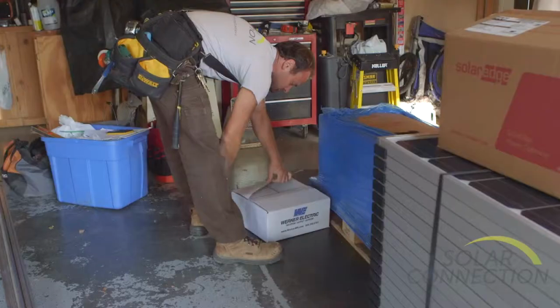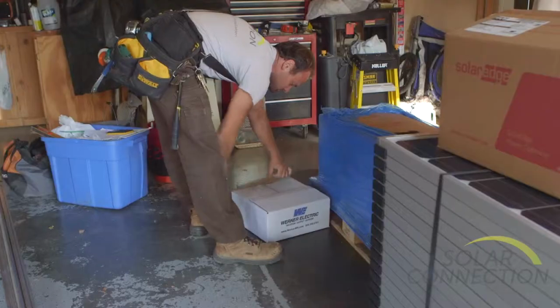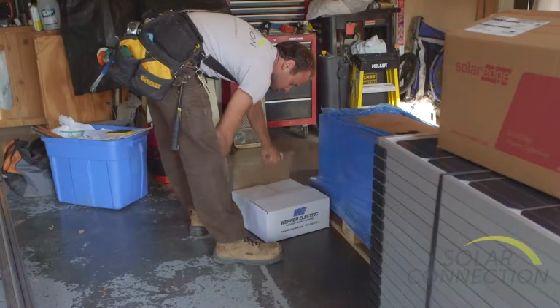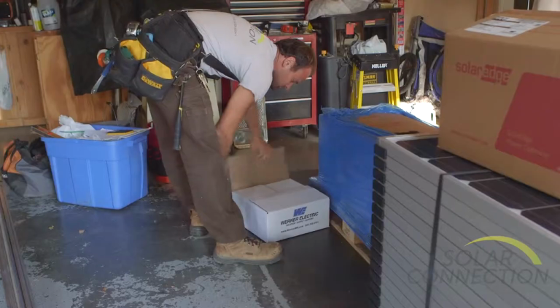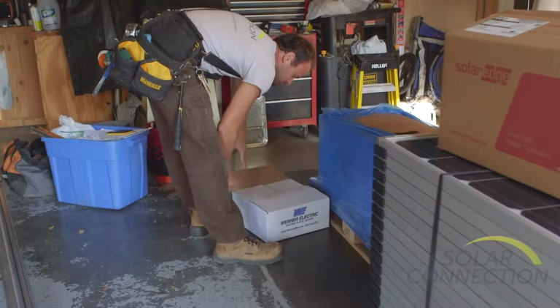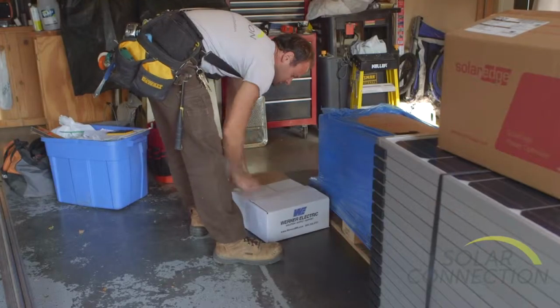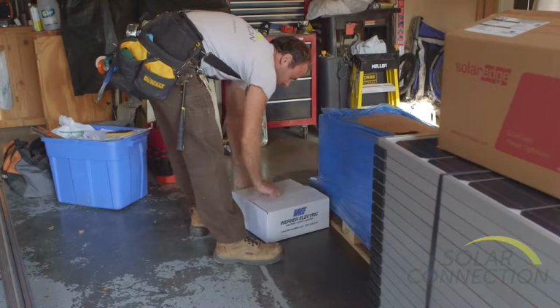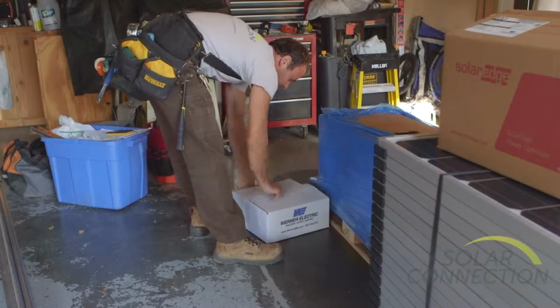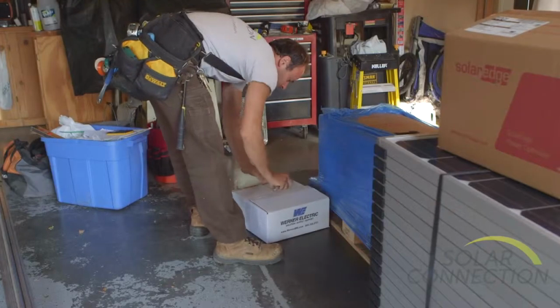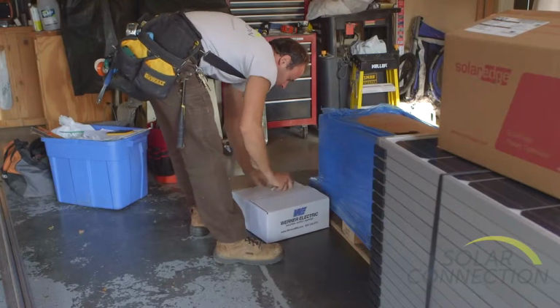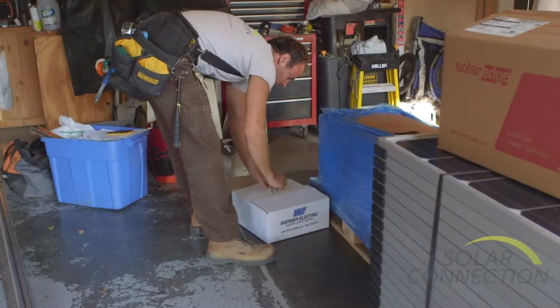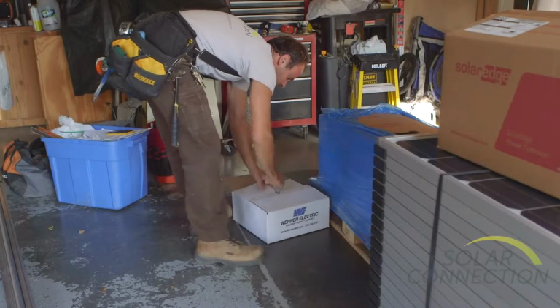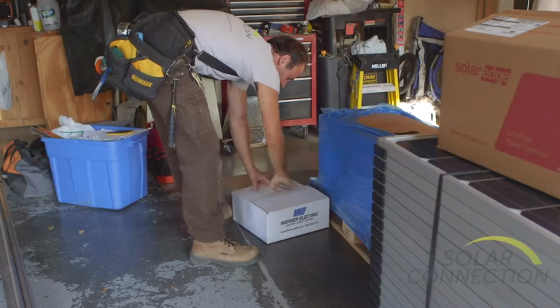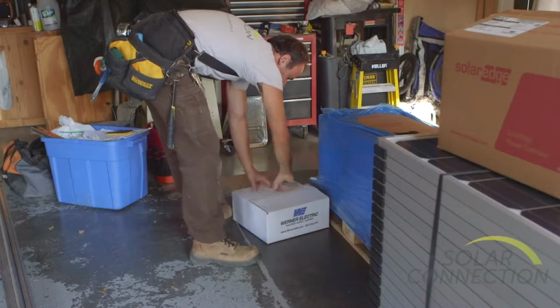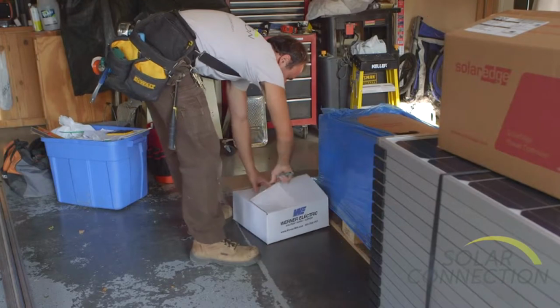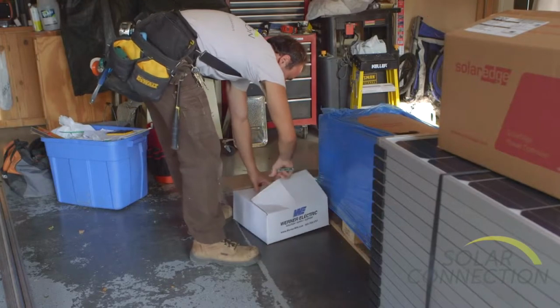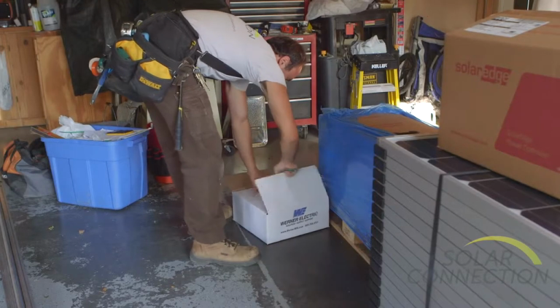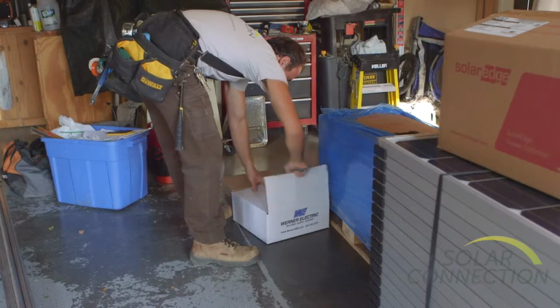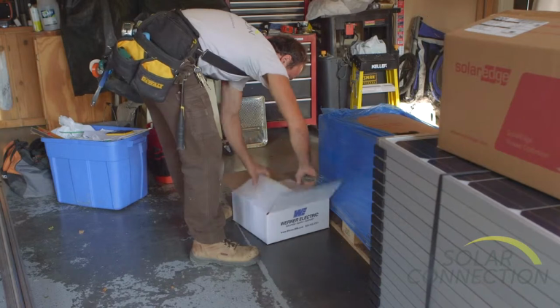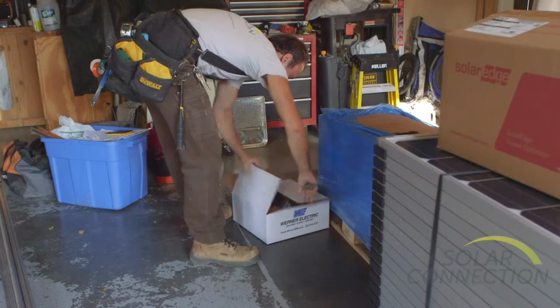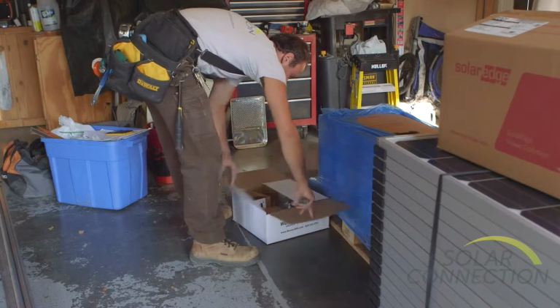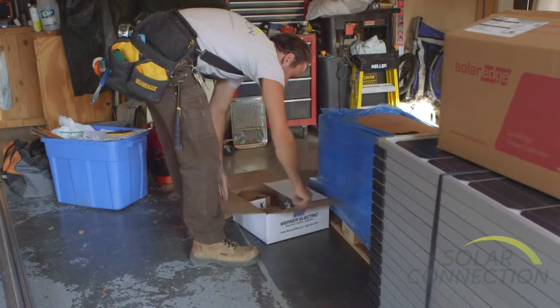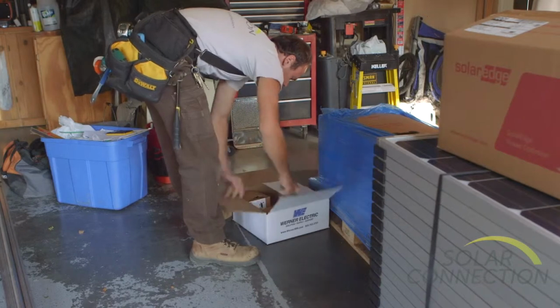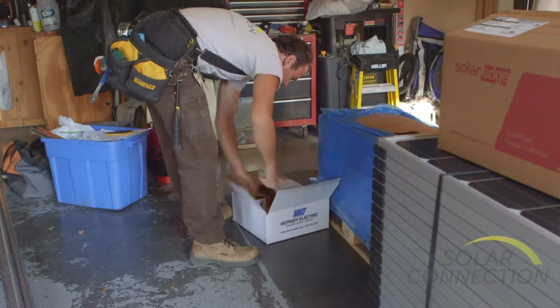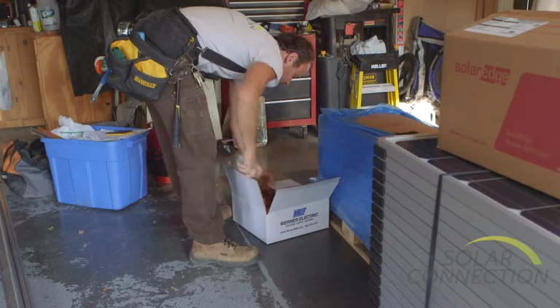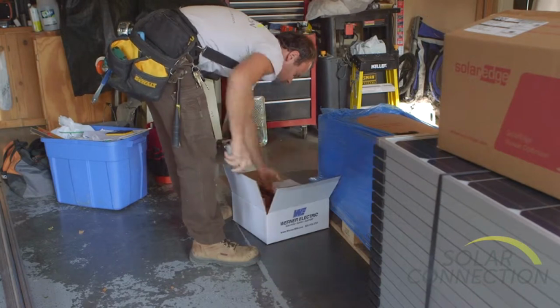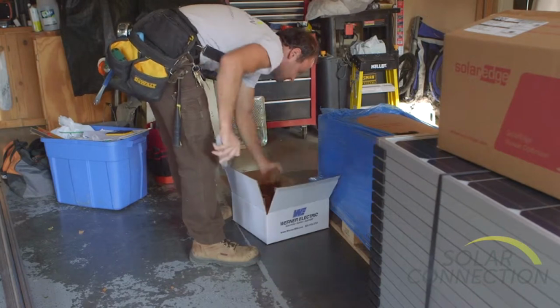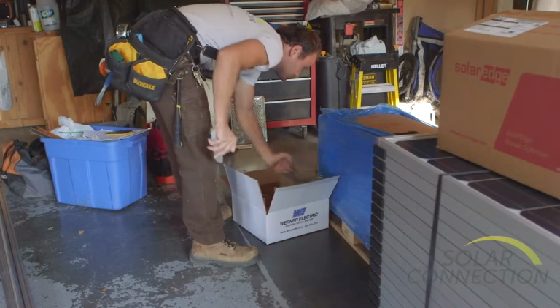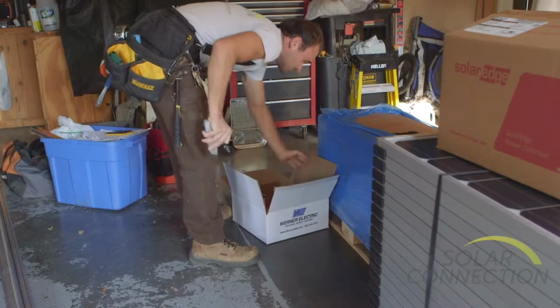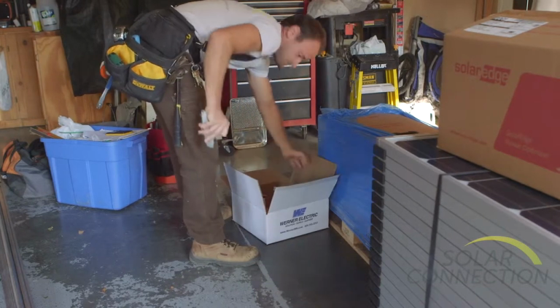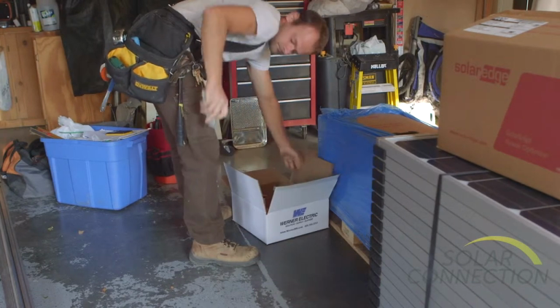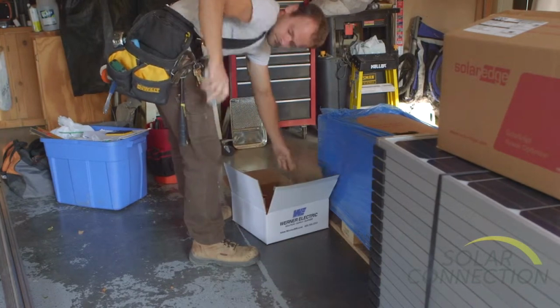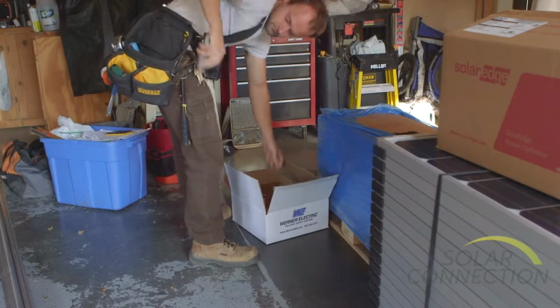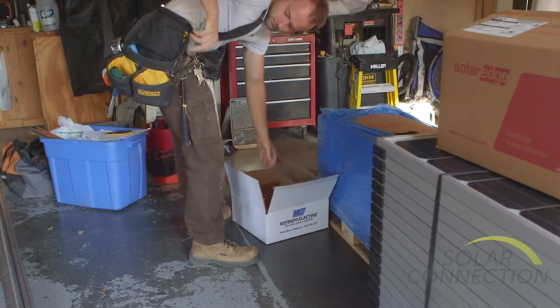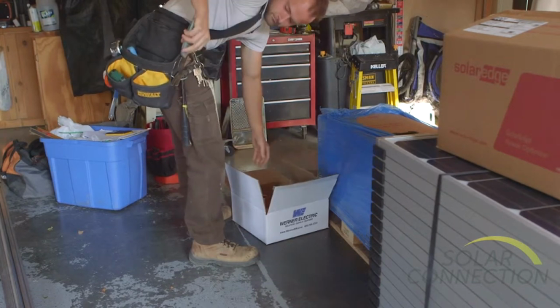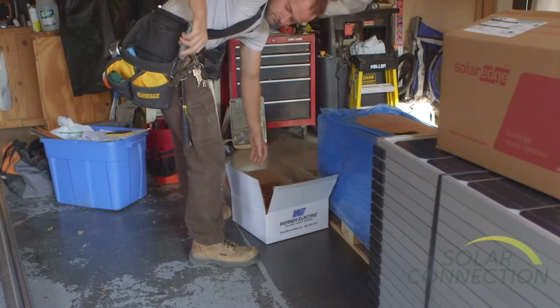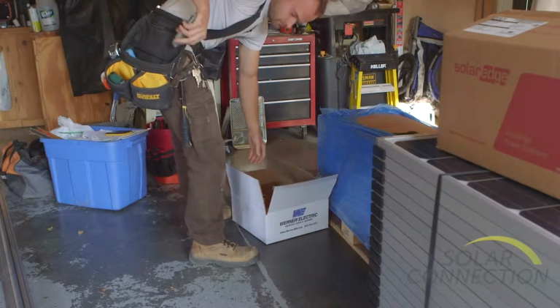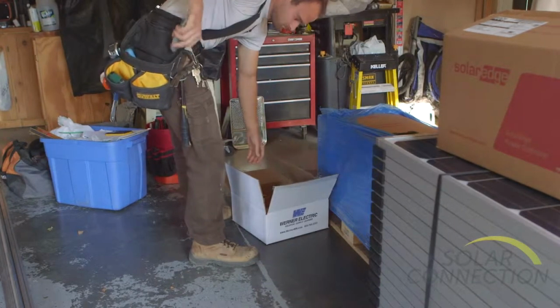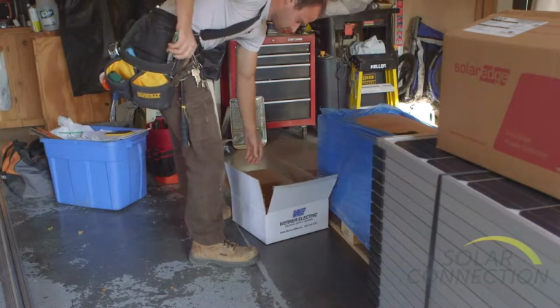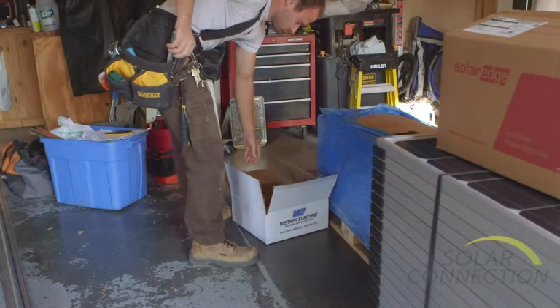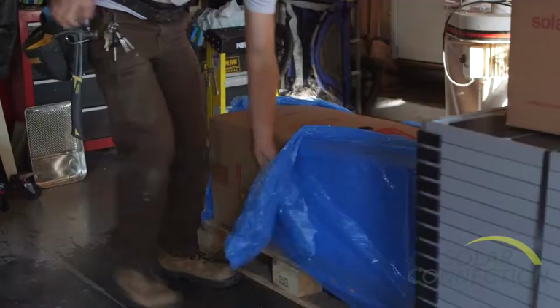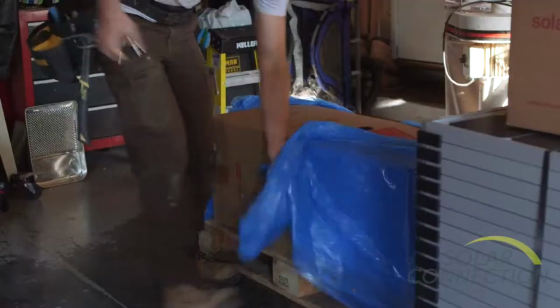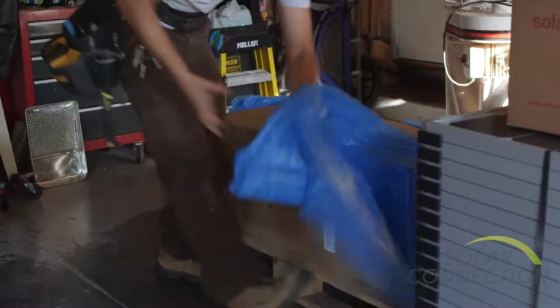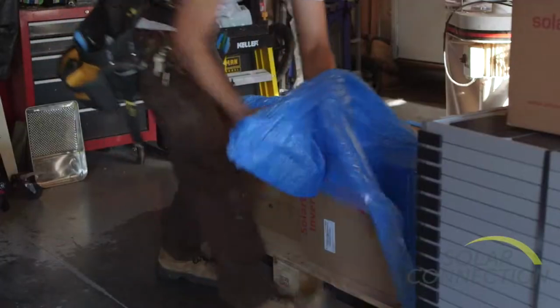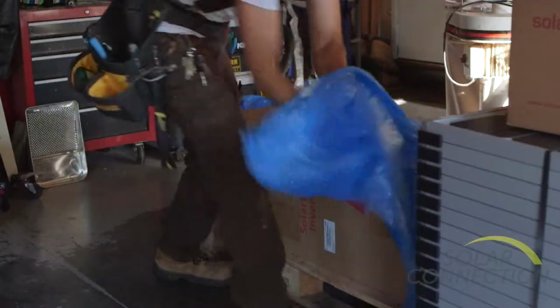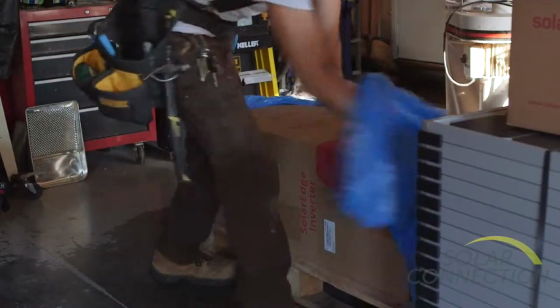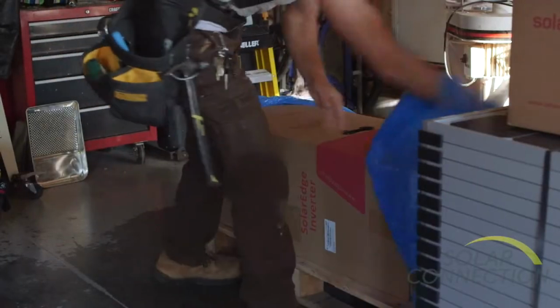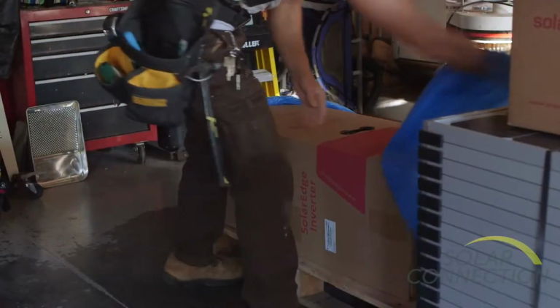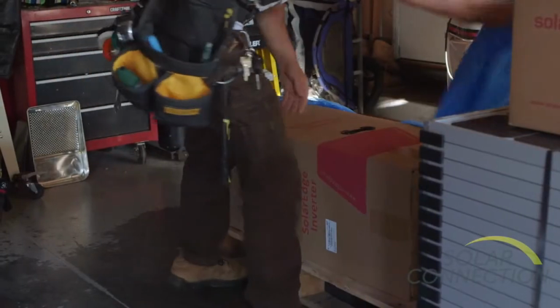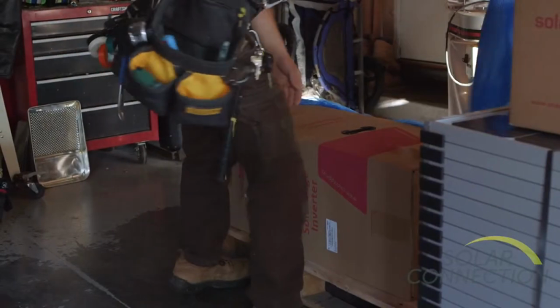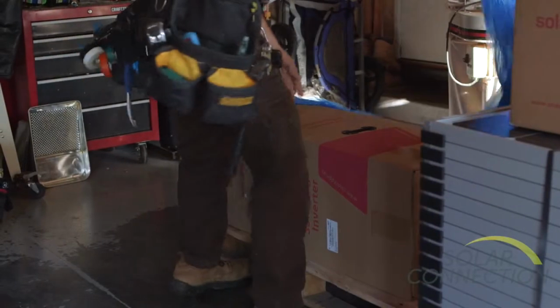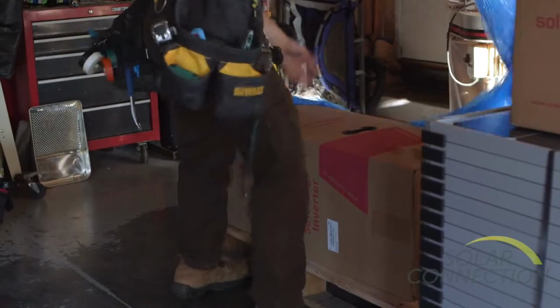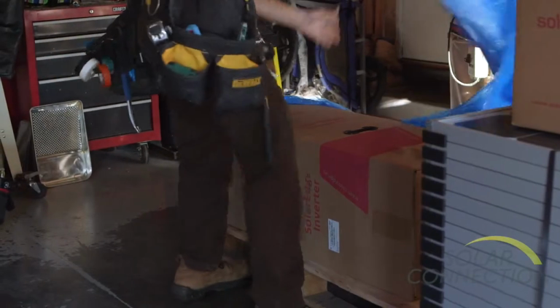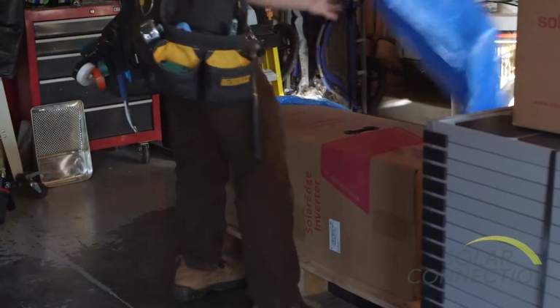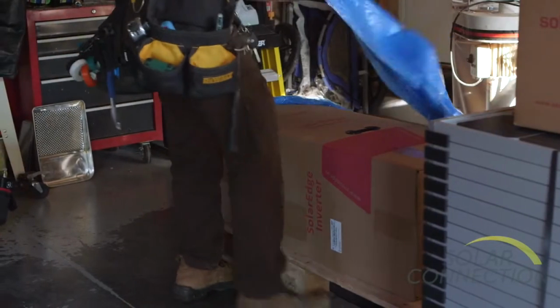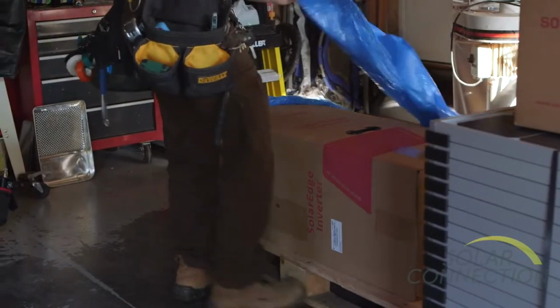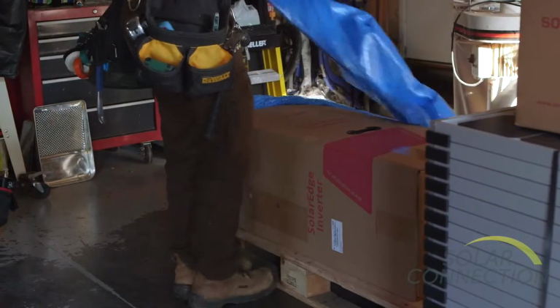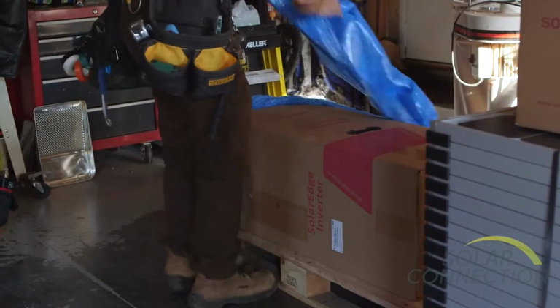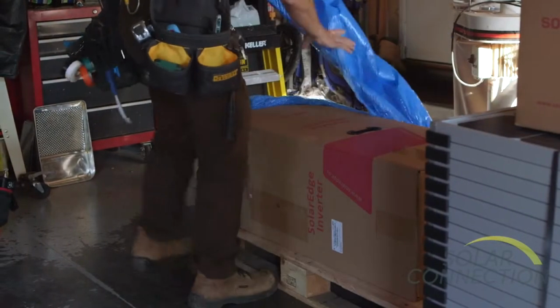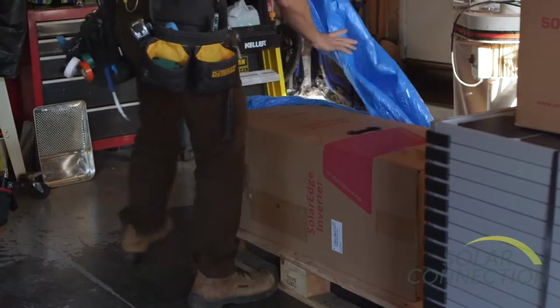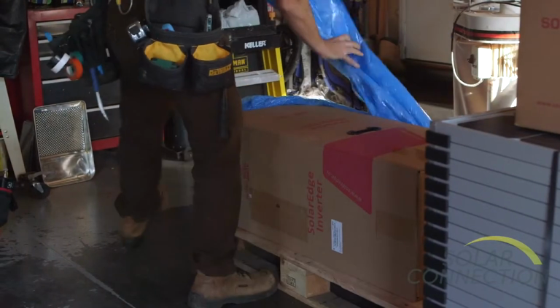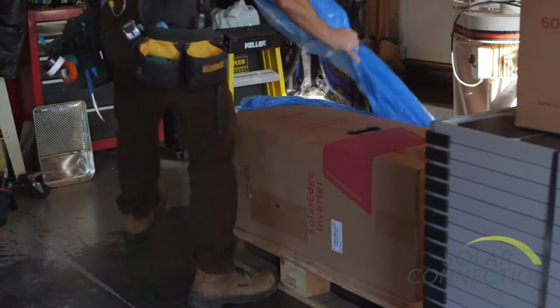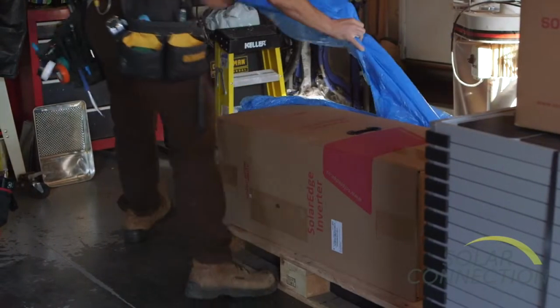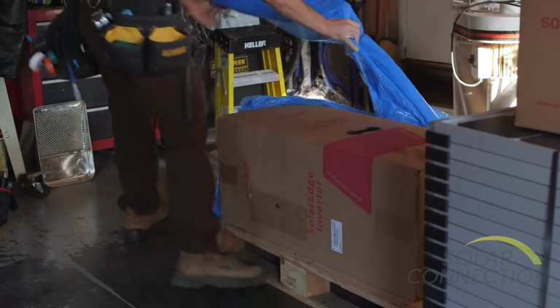If possible, it's nice to have one parking space in your garage for storage of the solar modules and equipment while we're working out there.